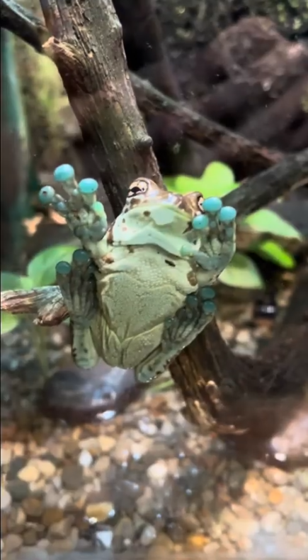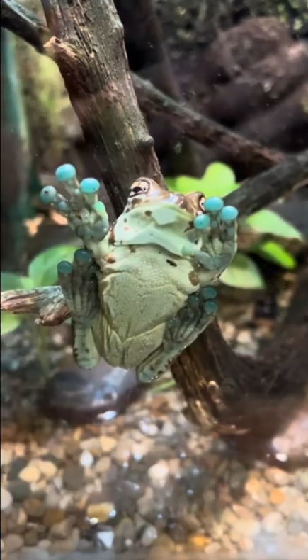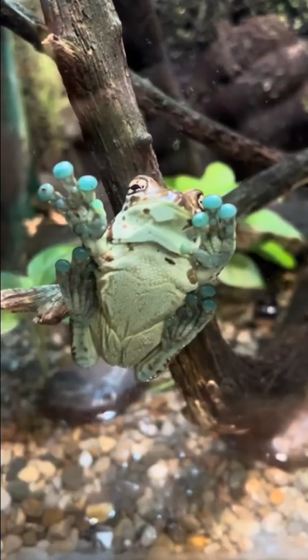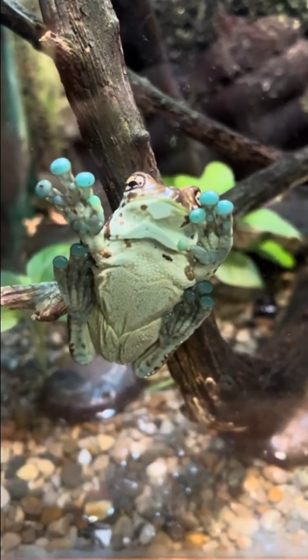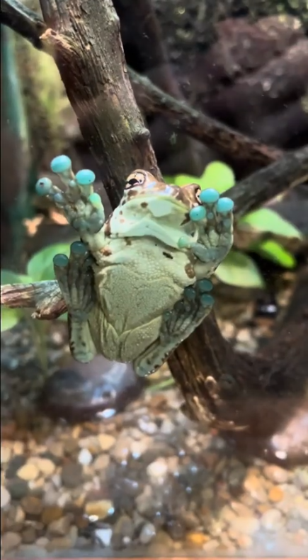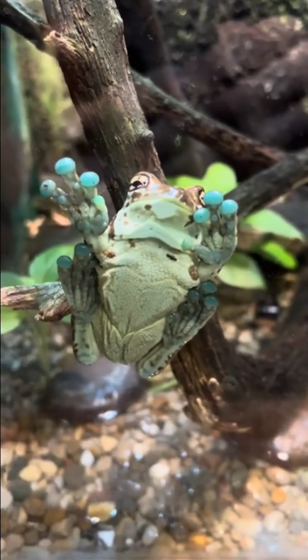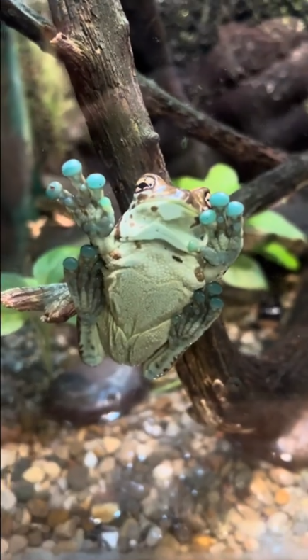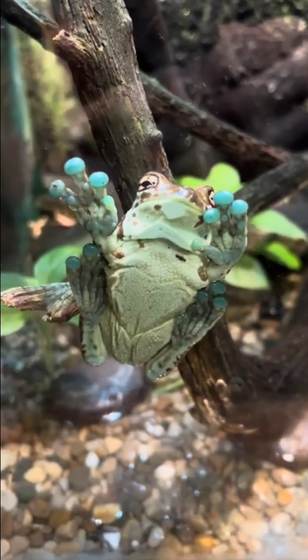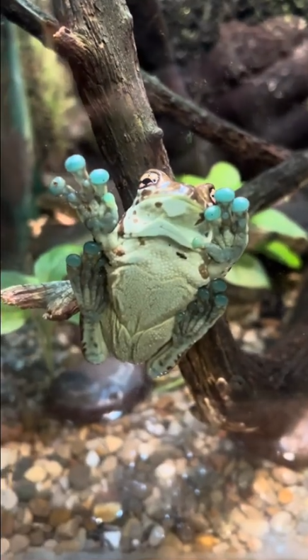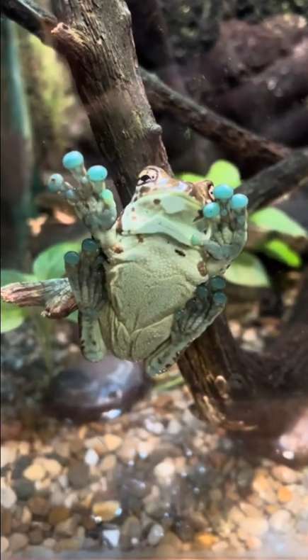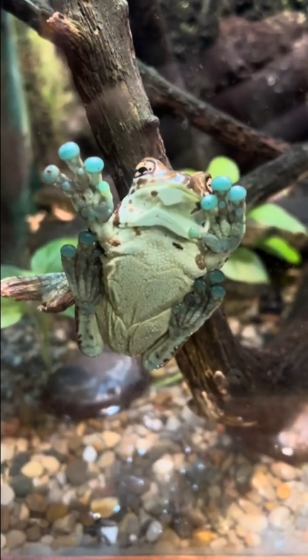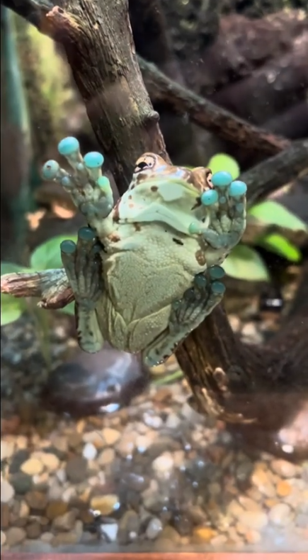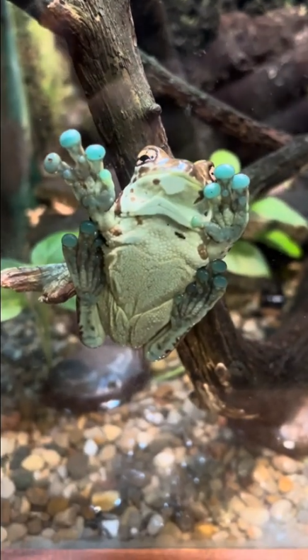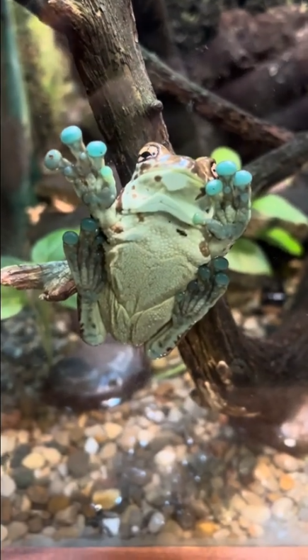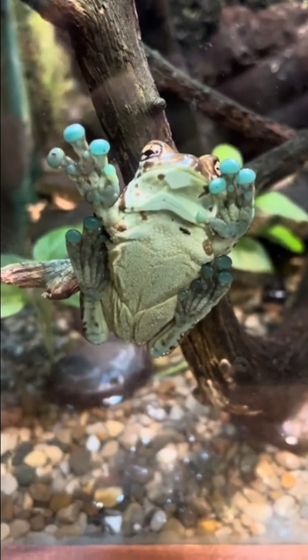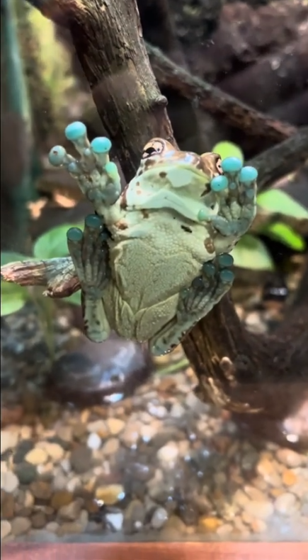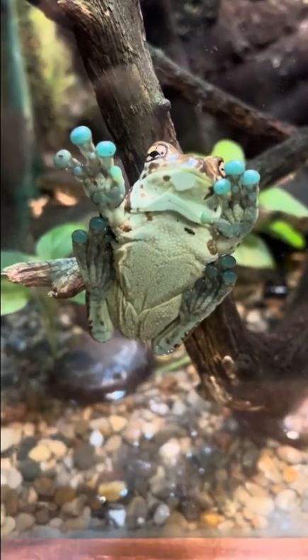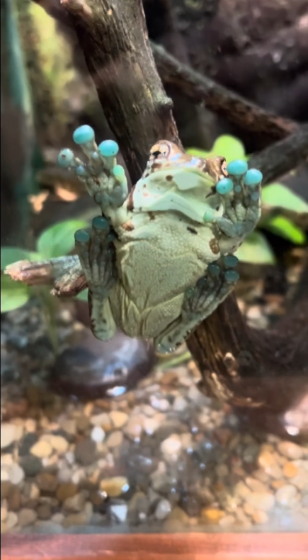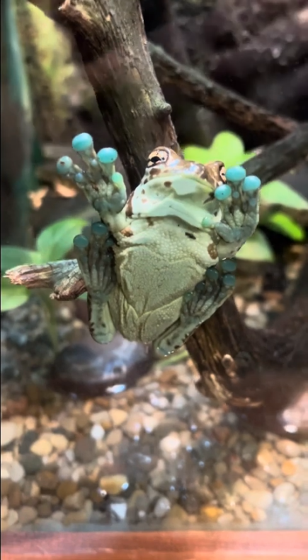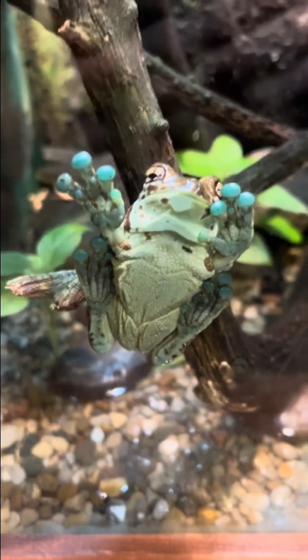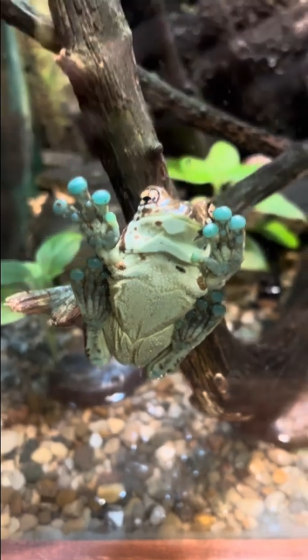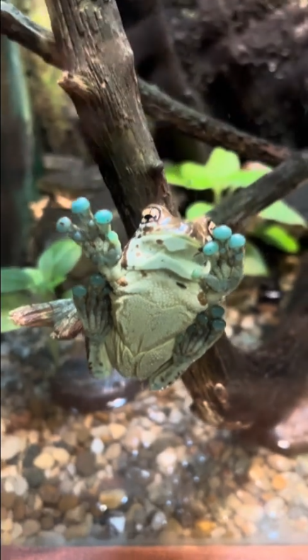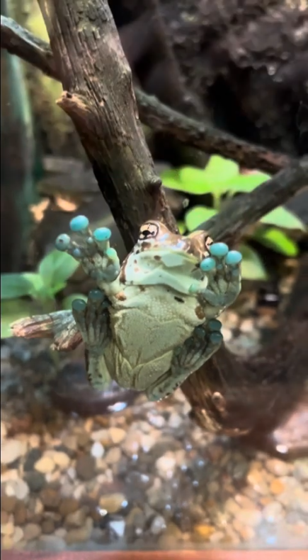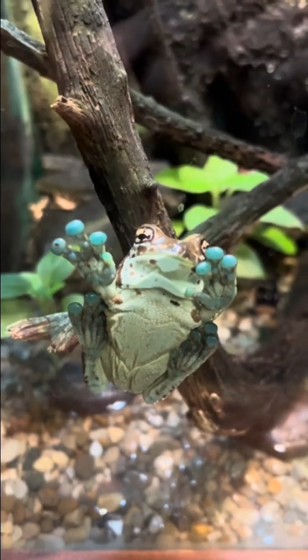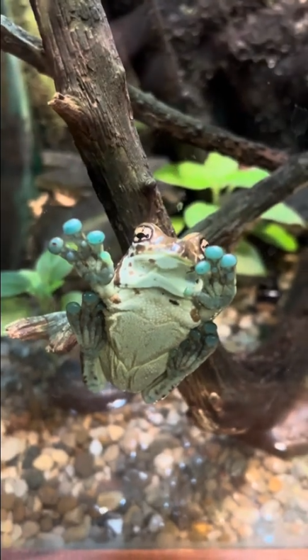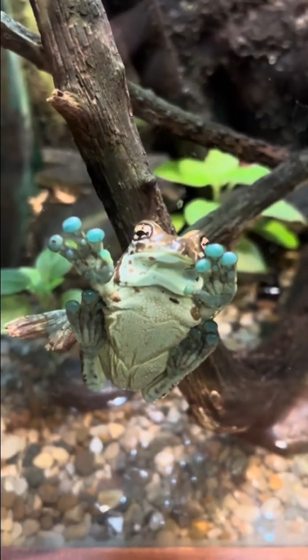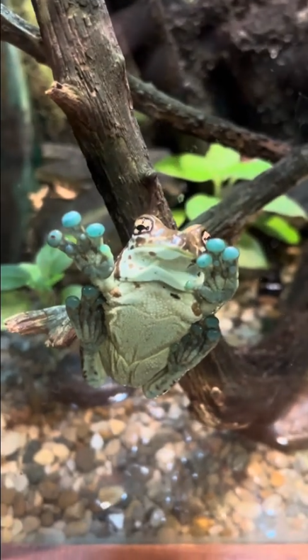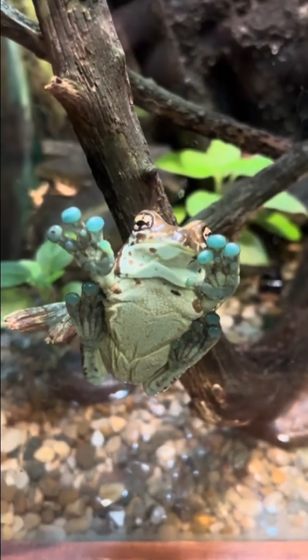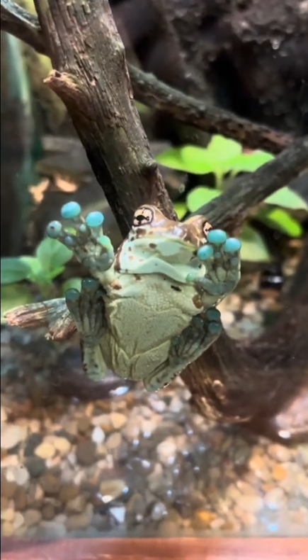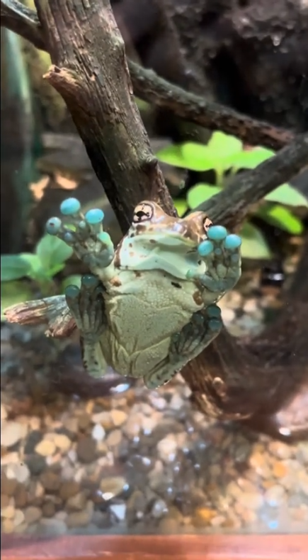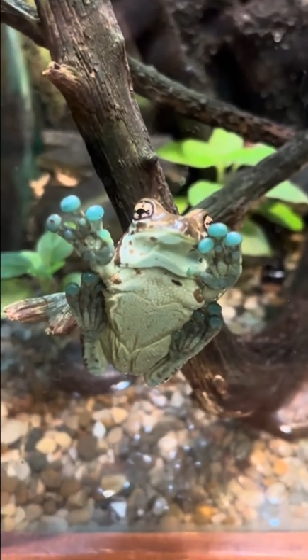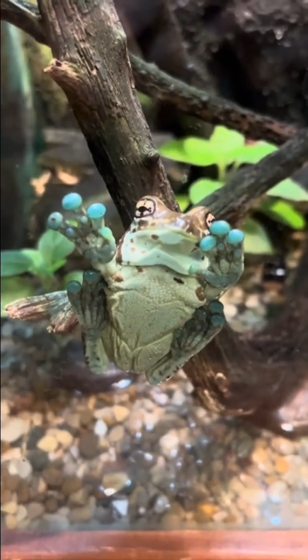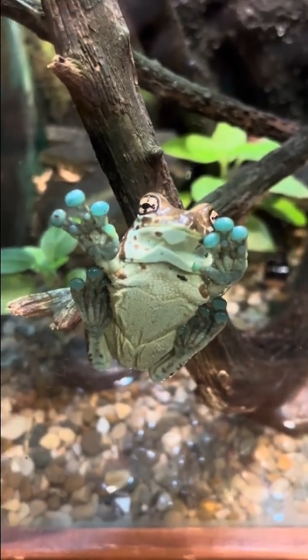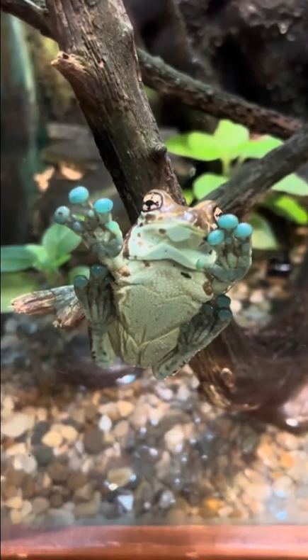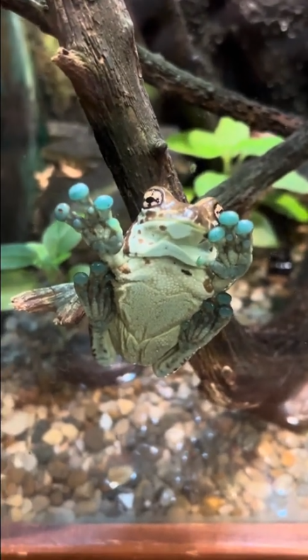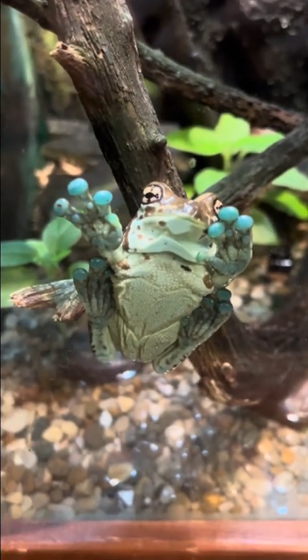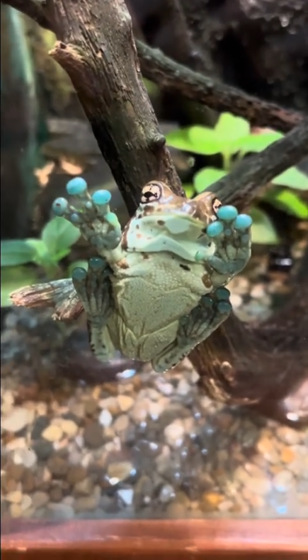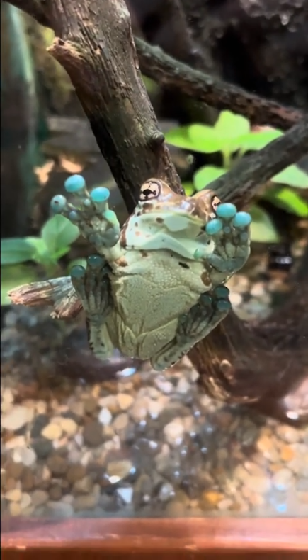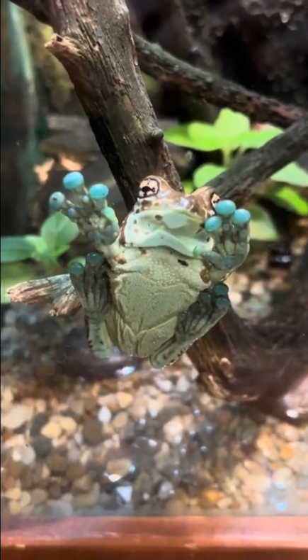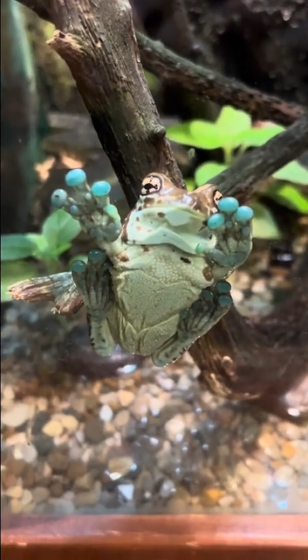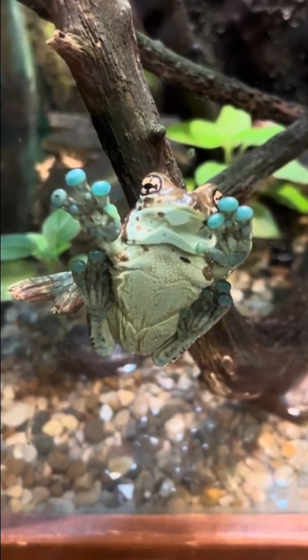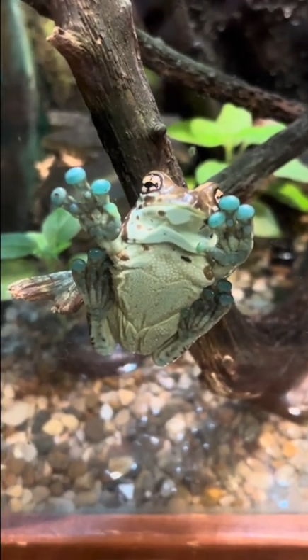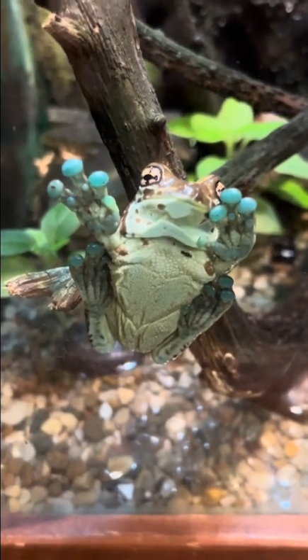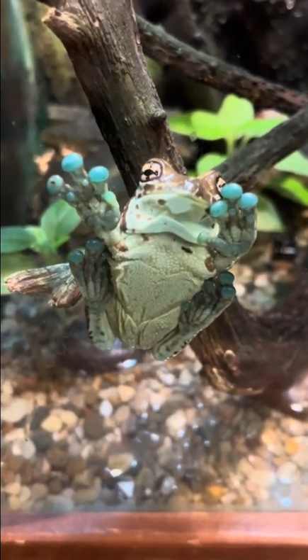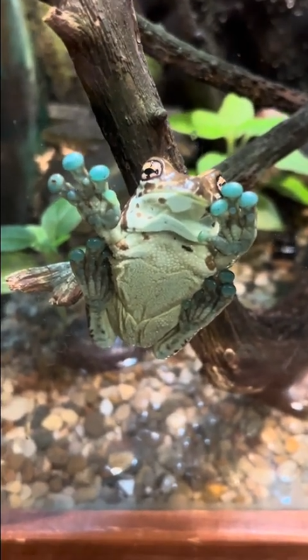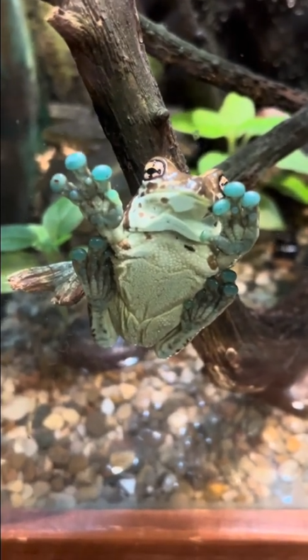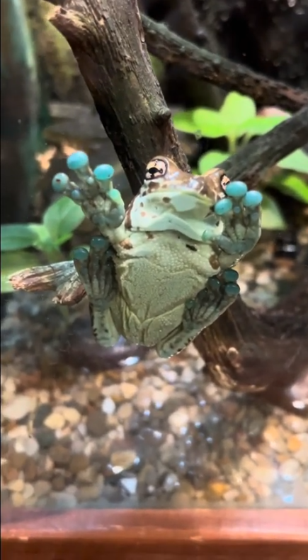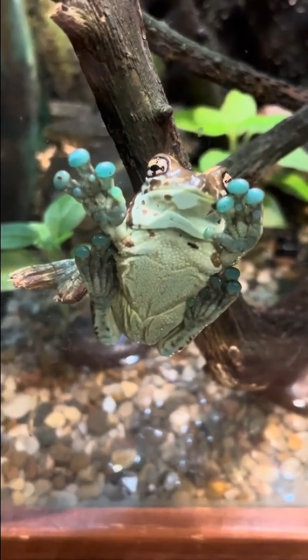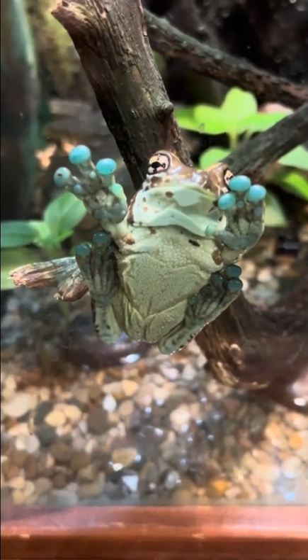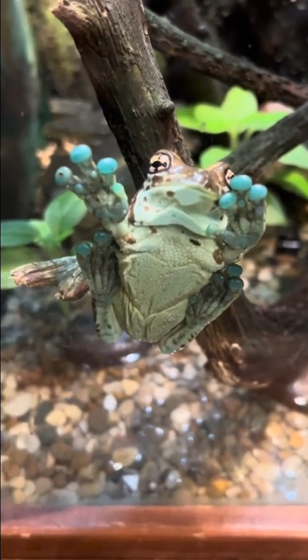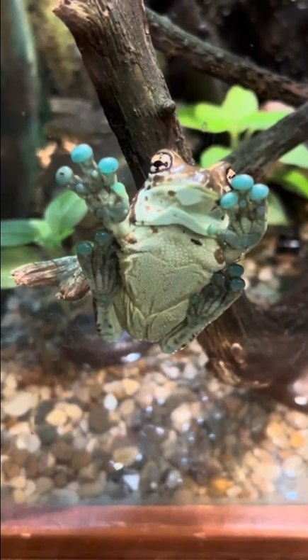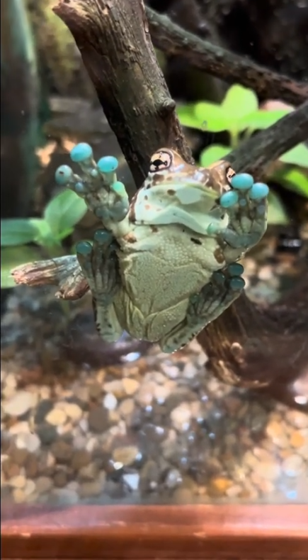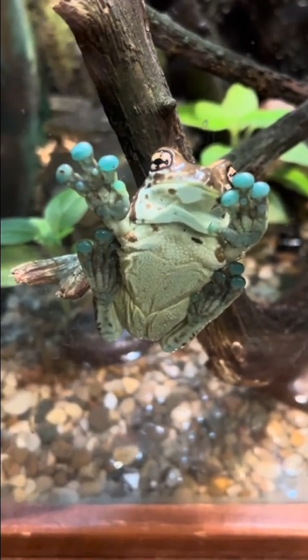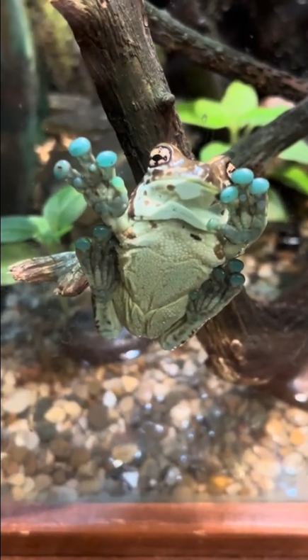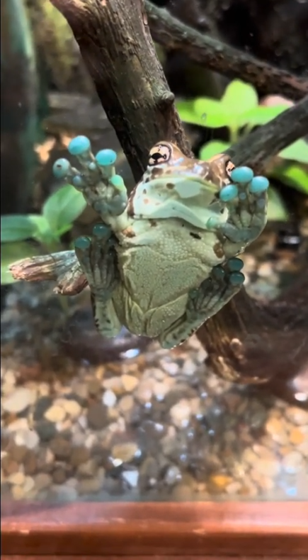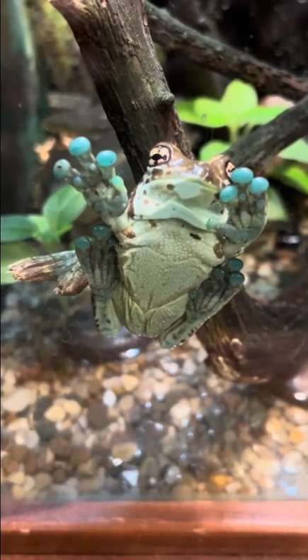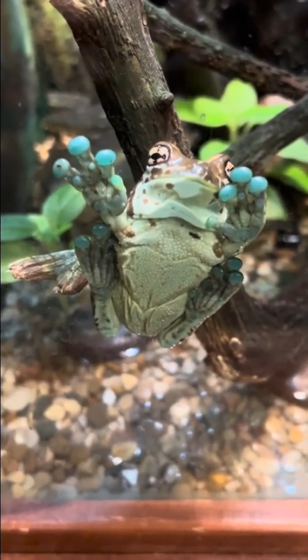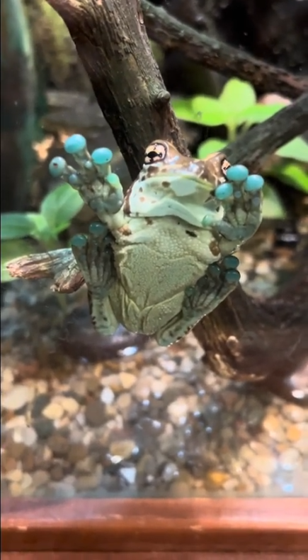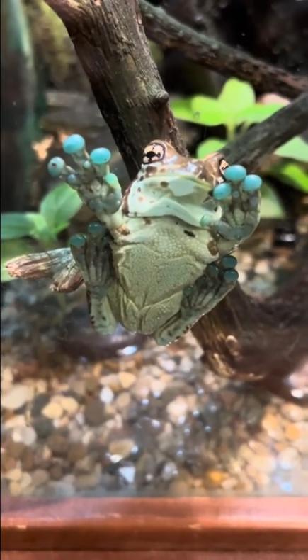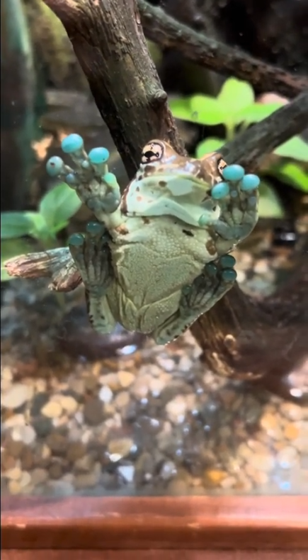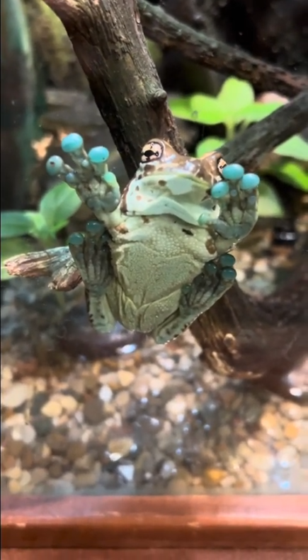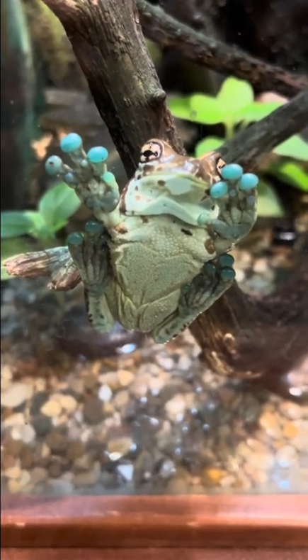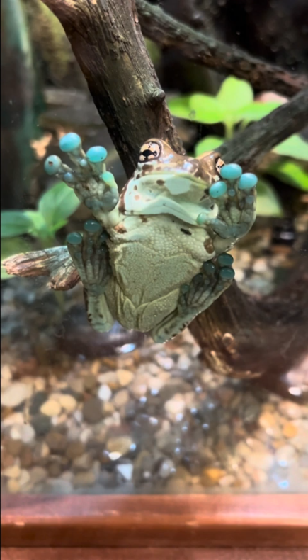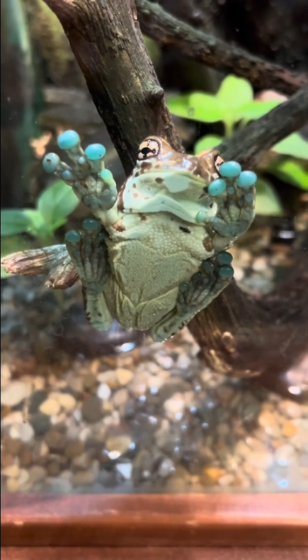This is an Amazon milk frog, attached to the front glass. Do you notice that on its toes, on its feet?